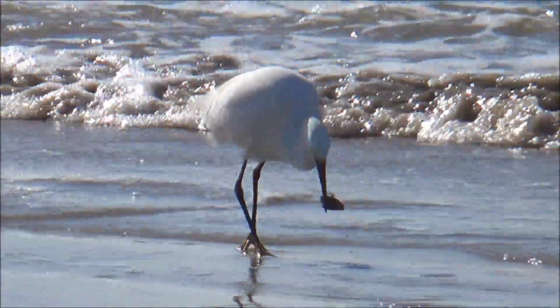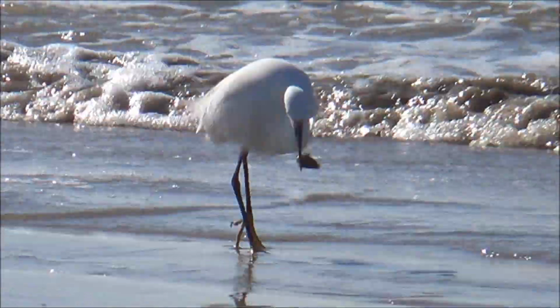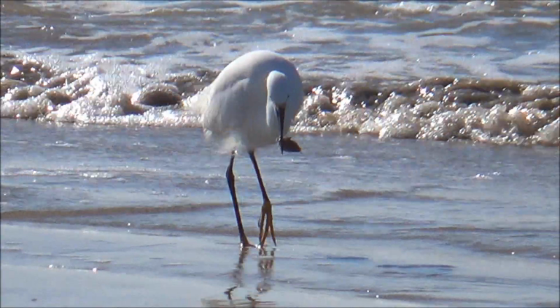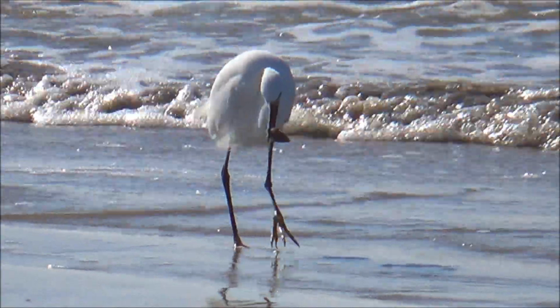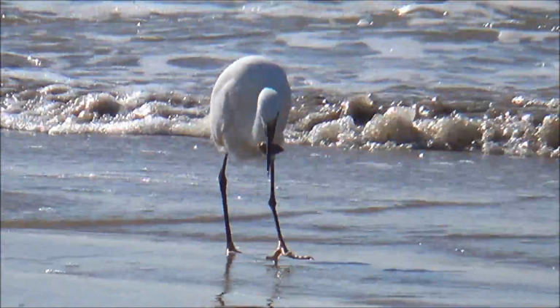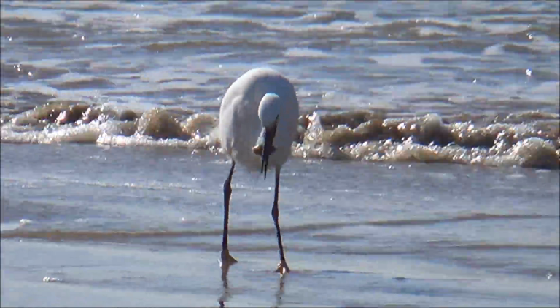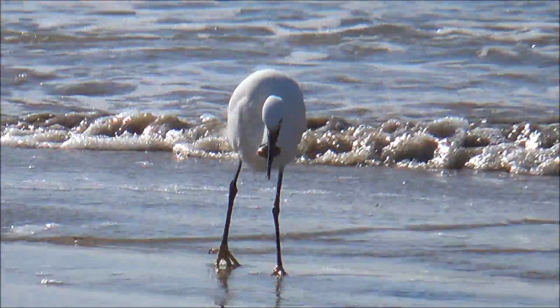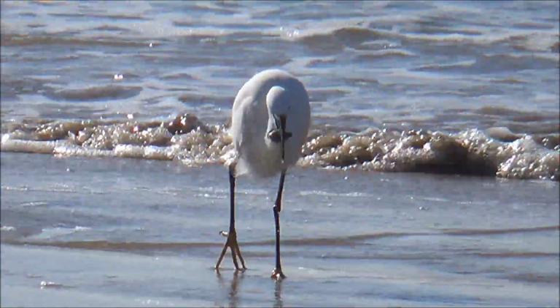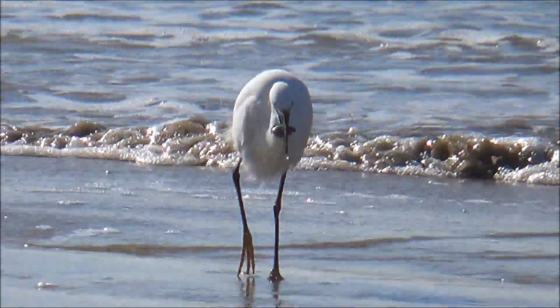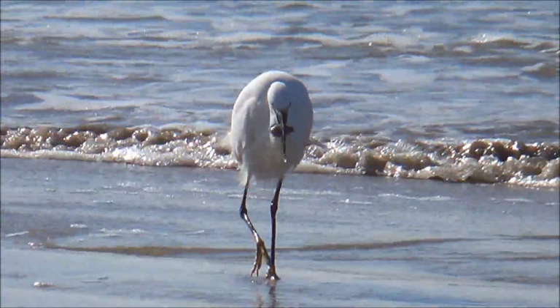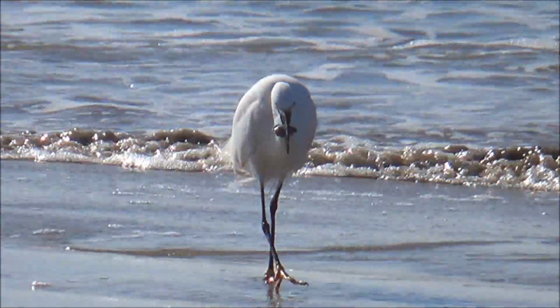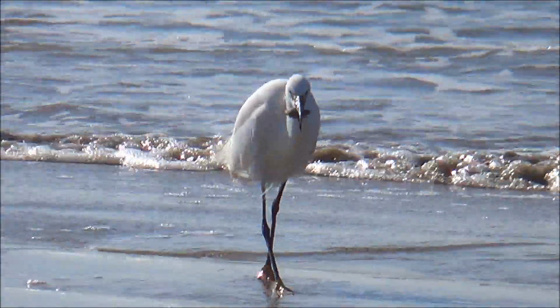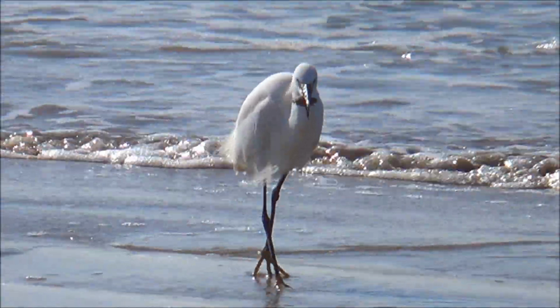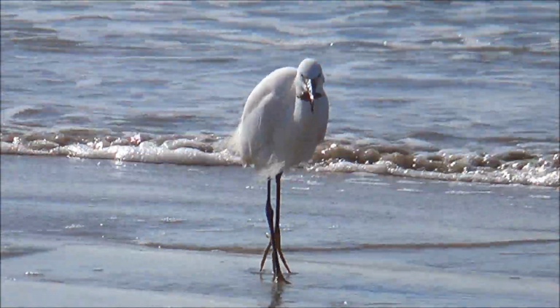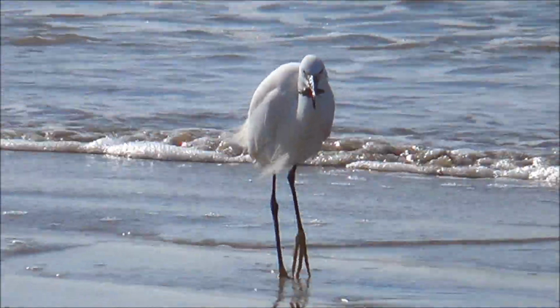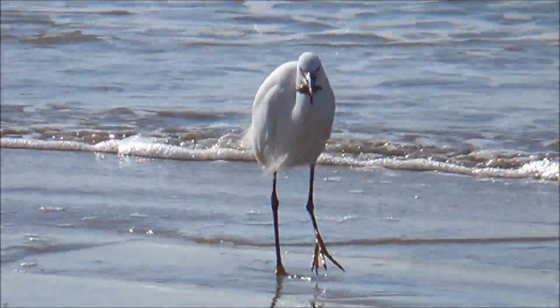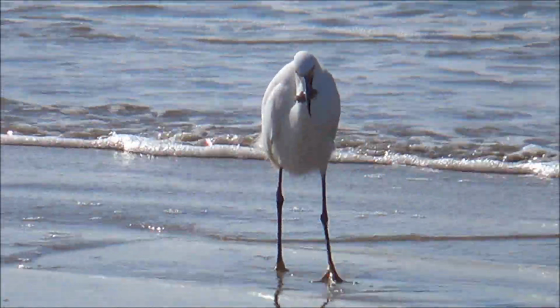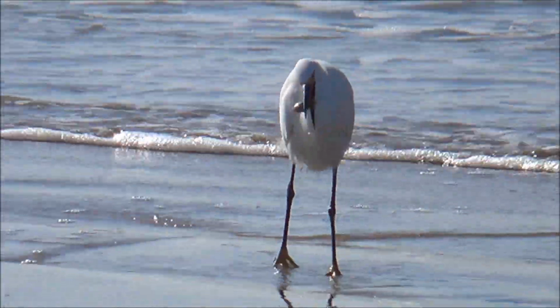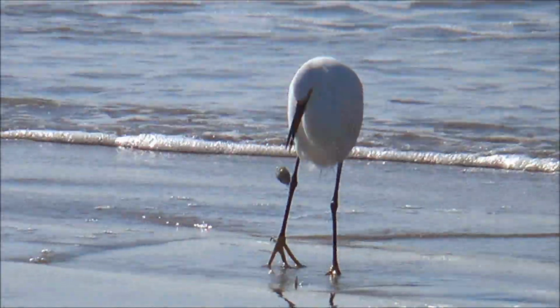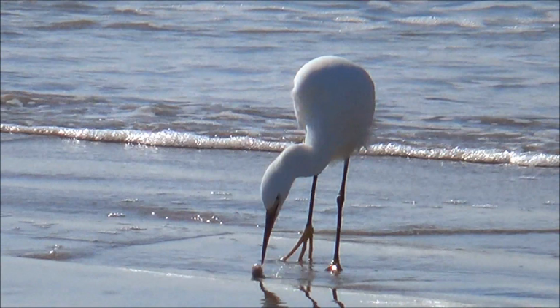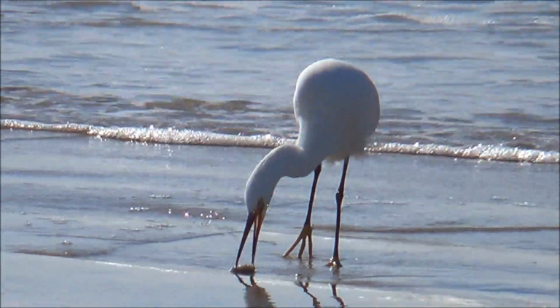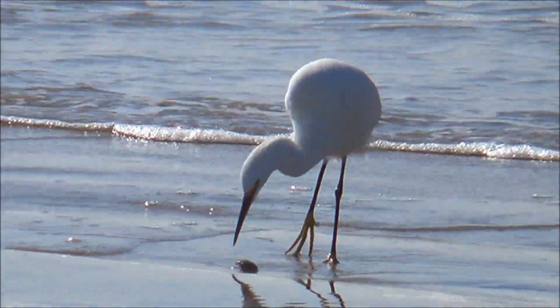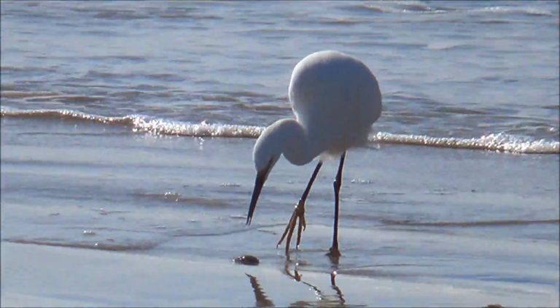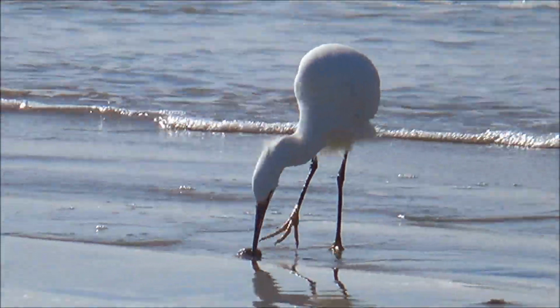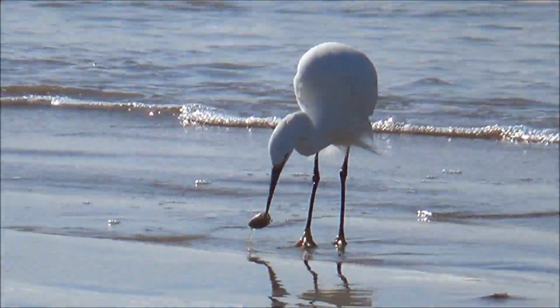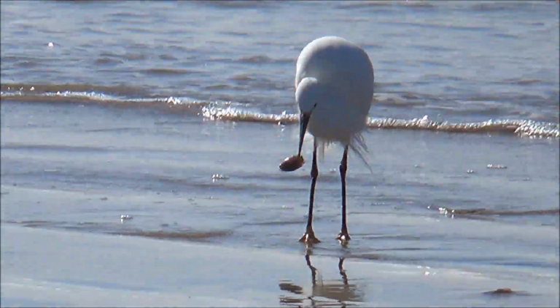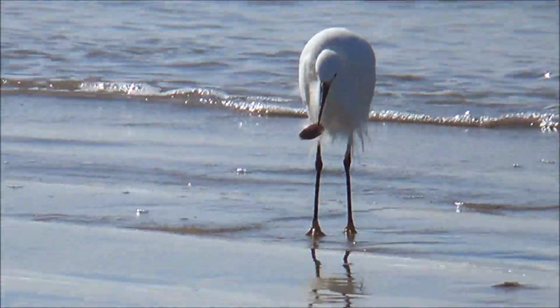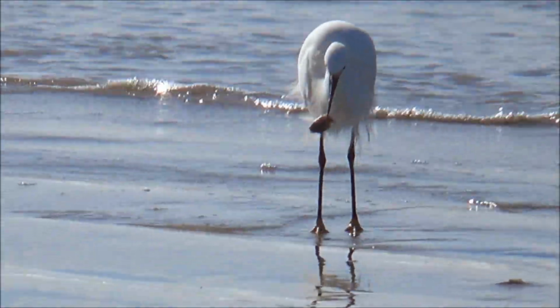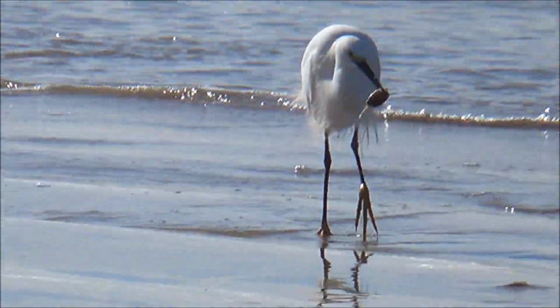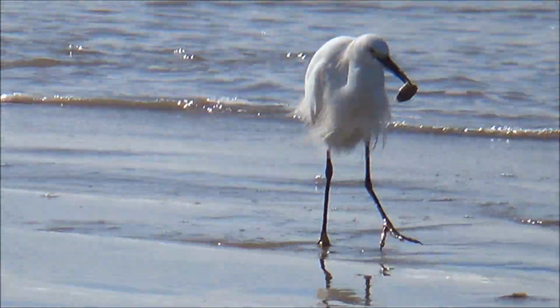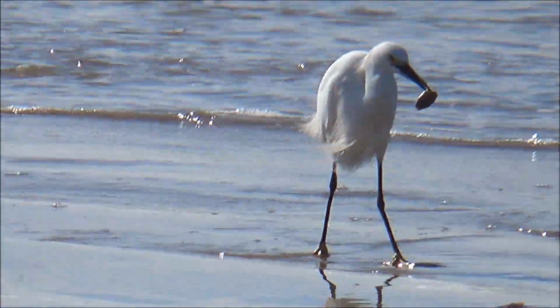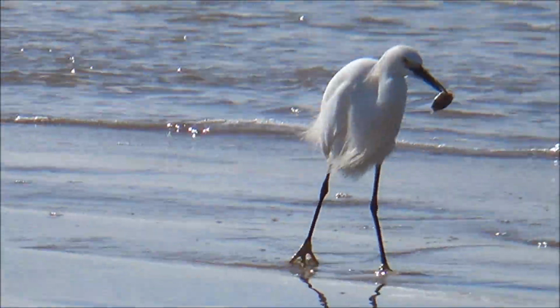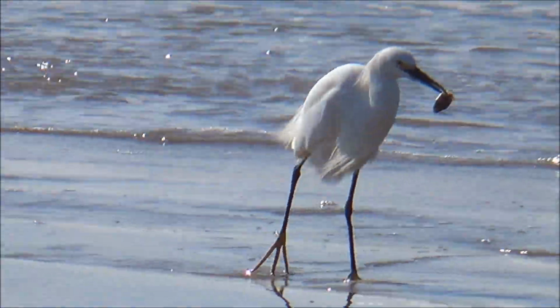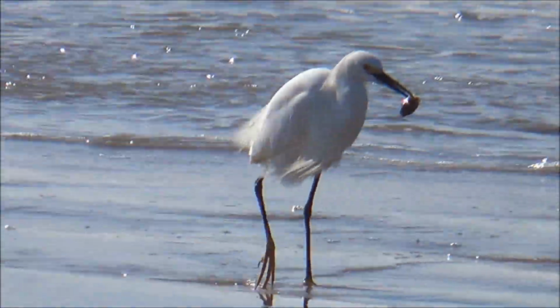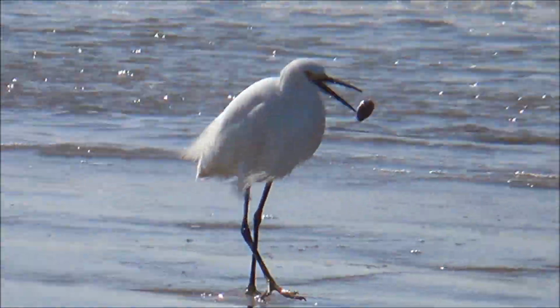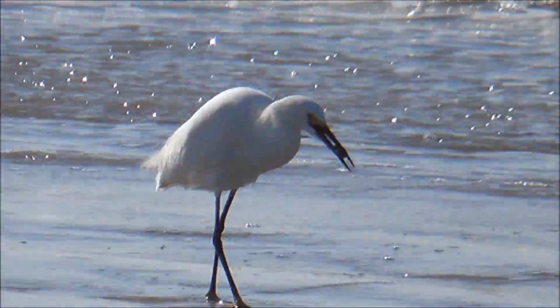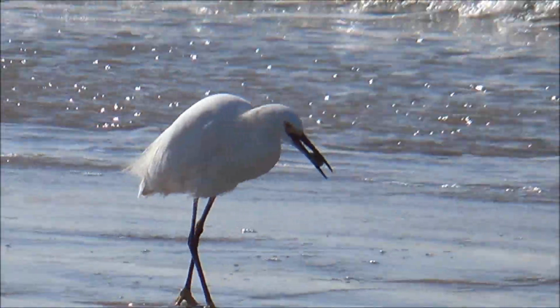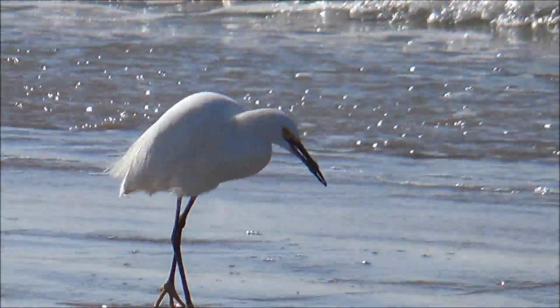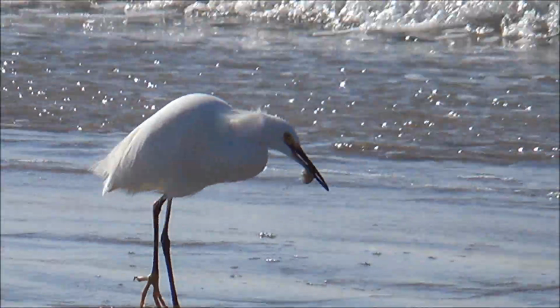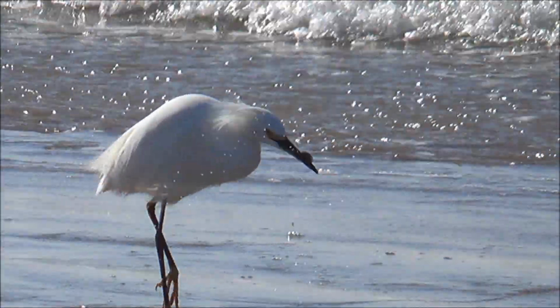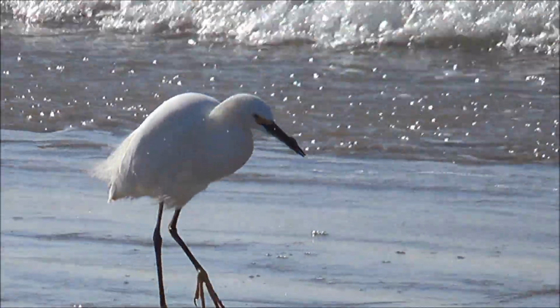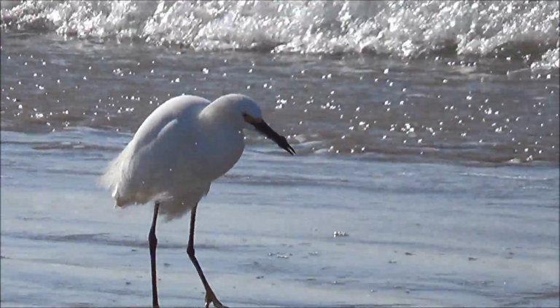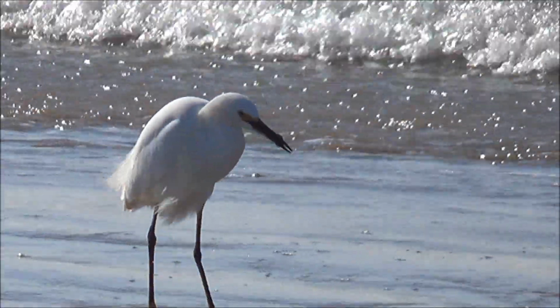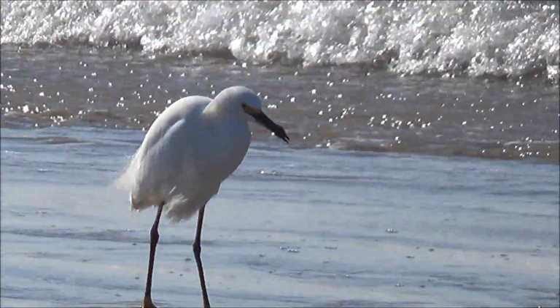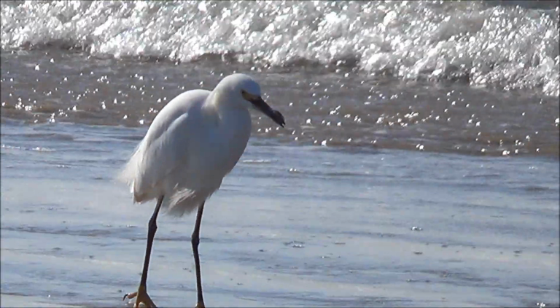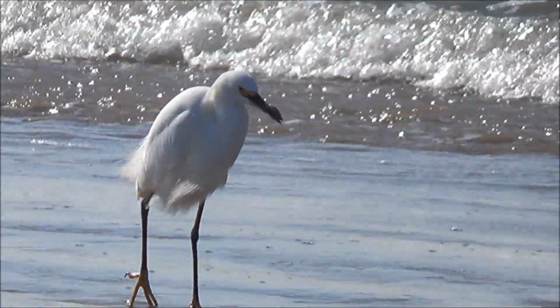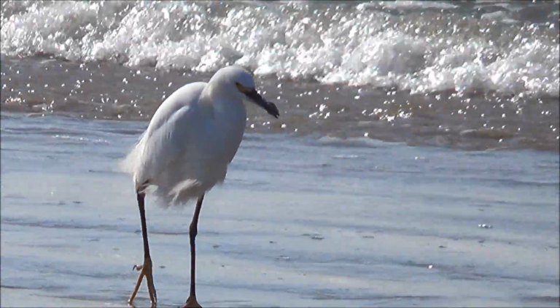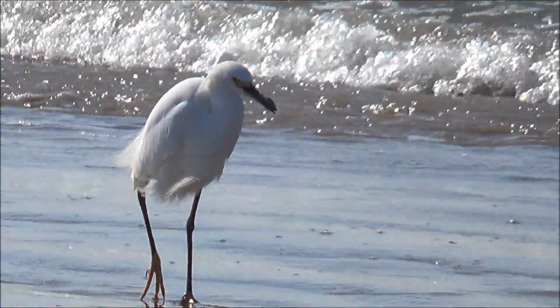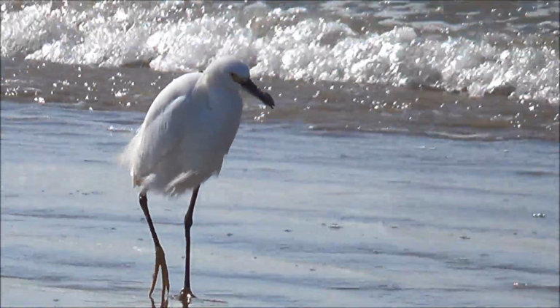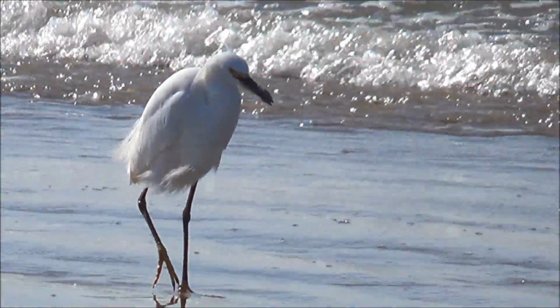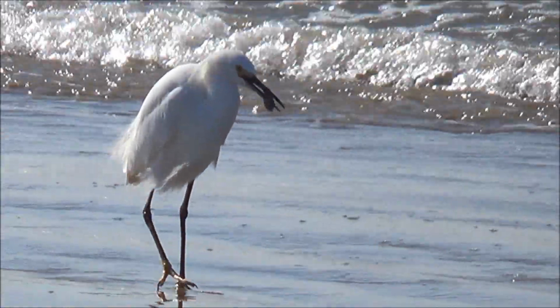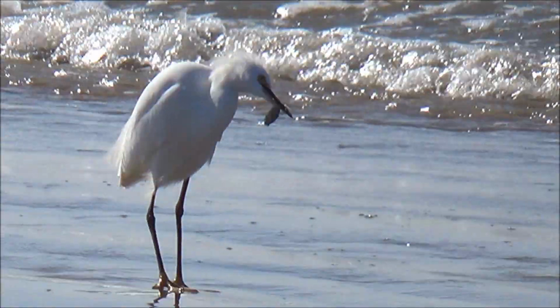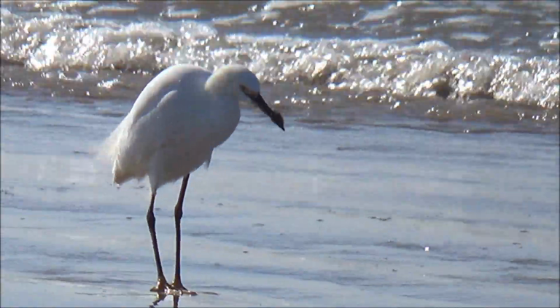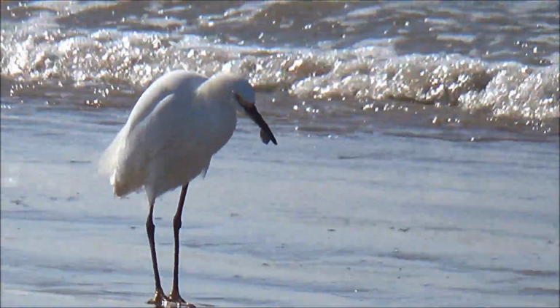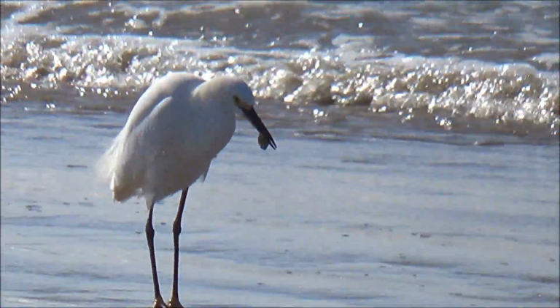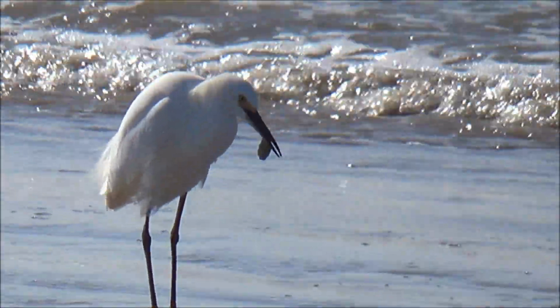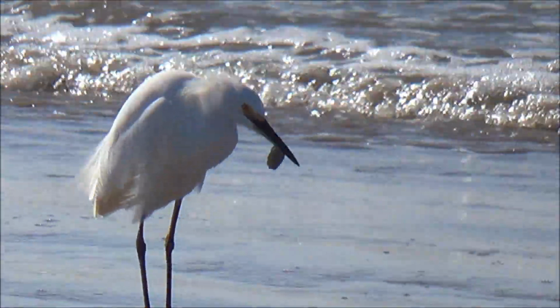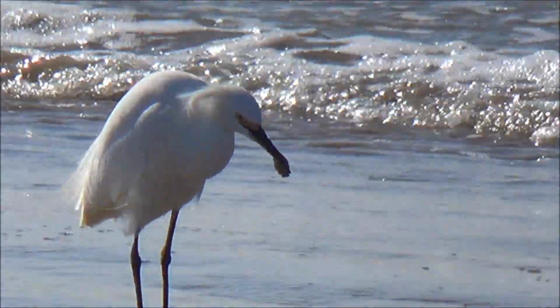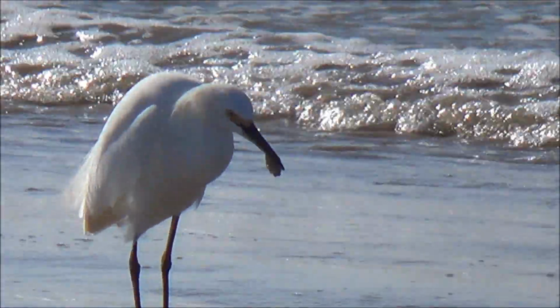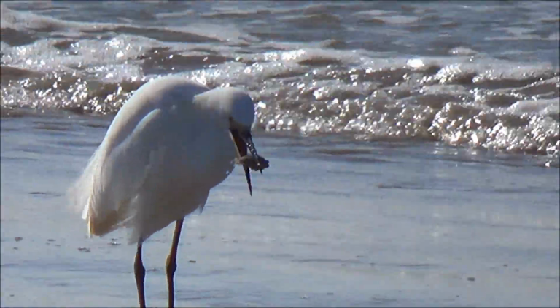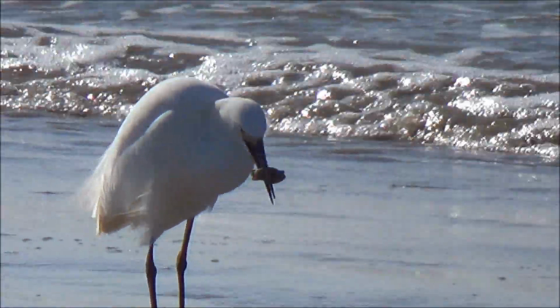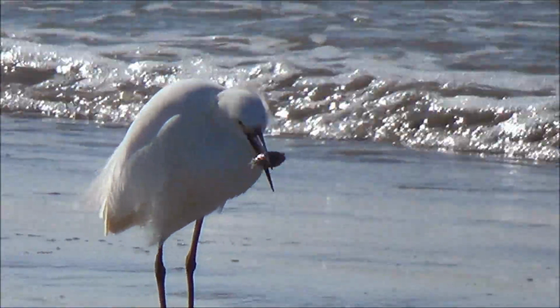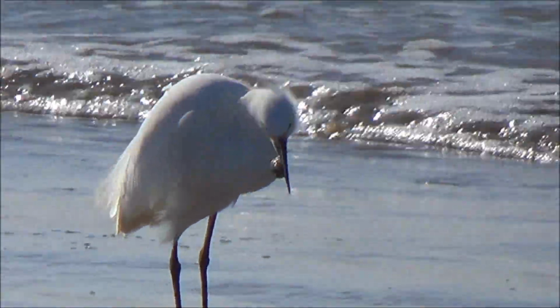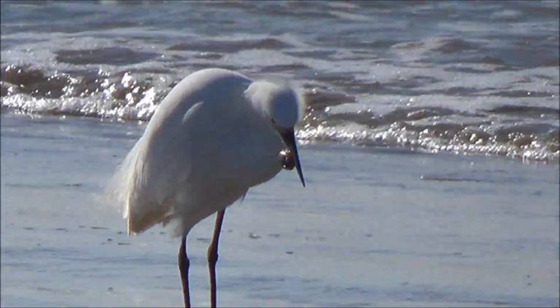This is a snowy egret with an unfortunate mole crab. Sad, but the bird also has to eat.